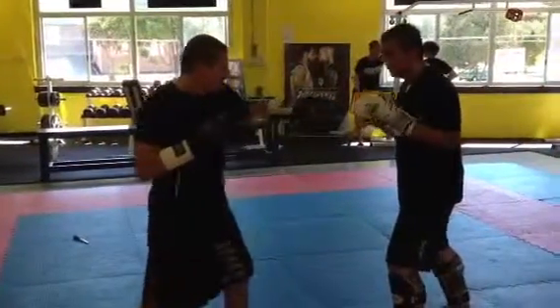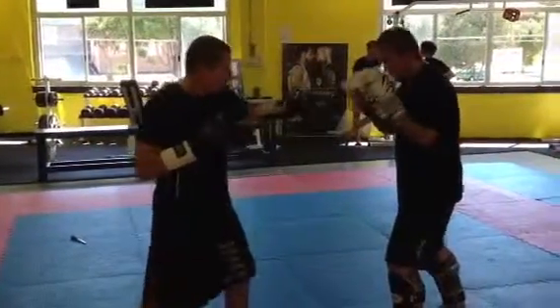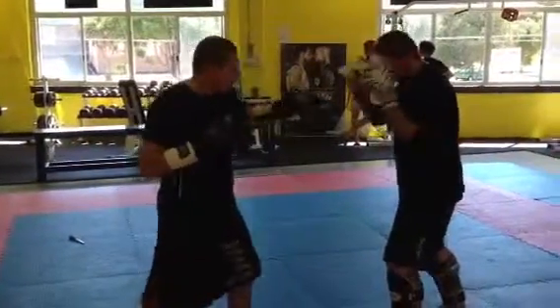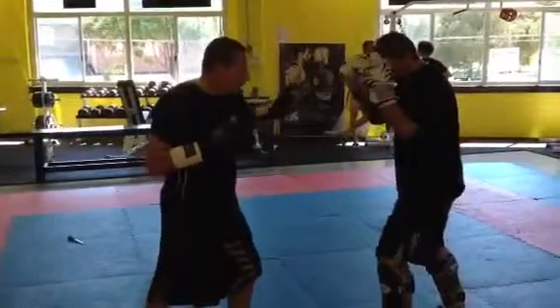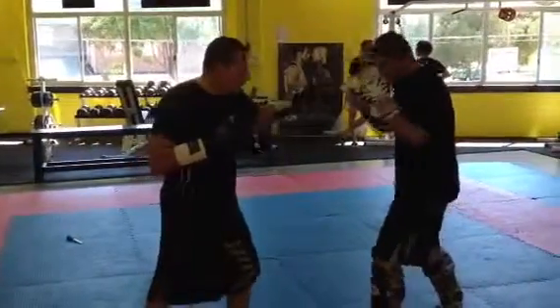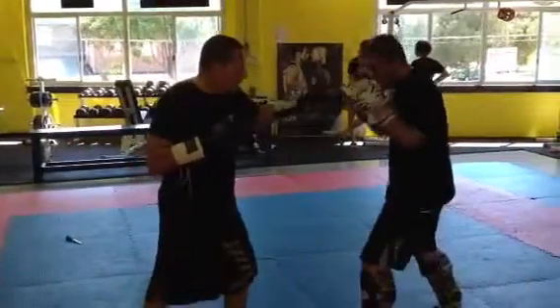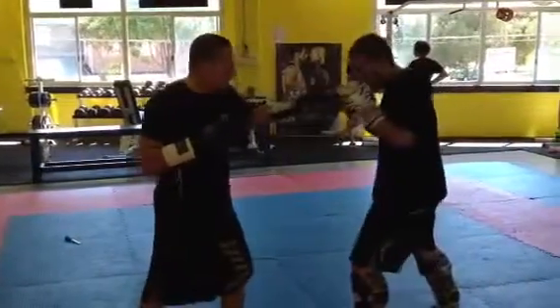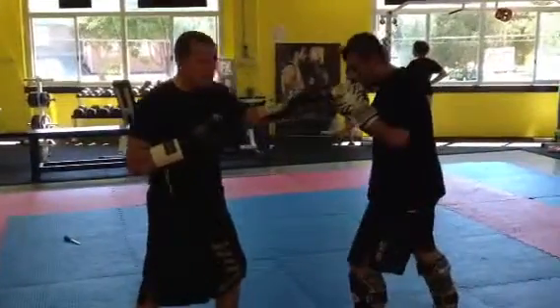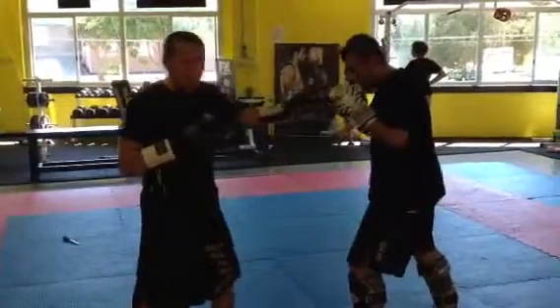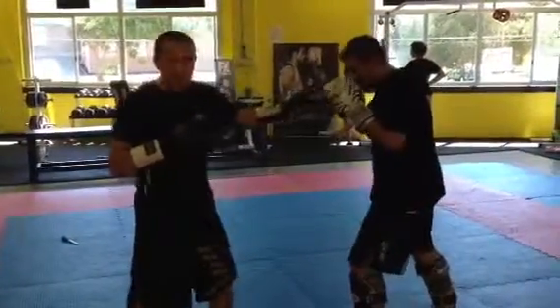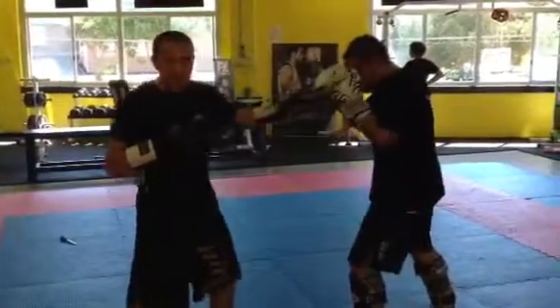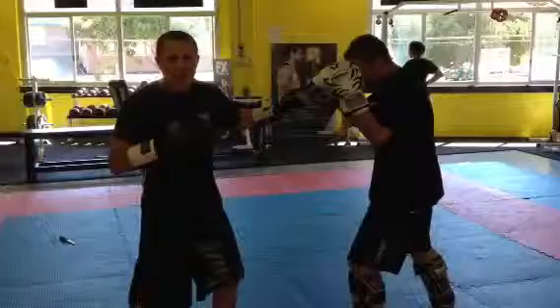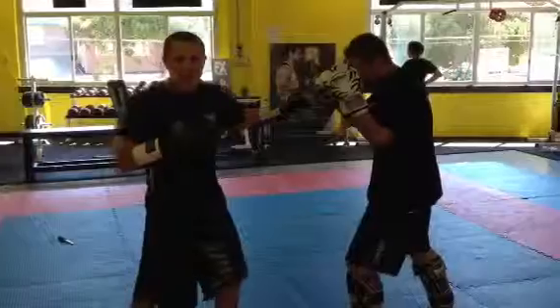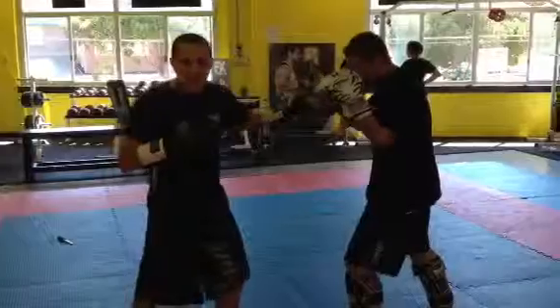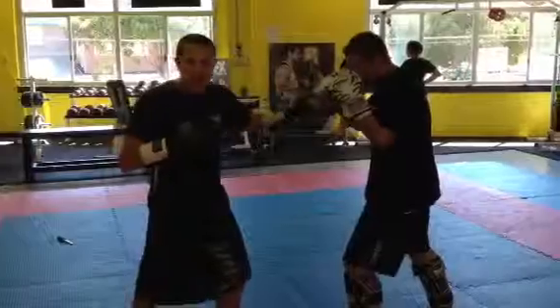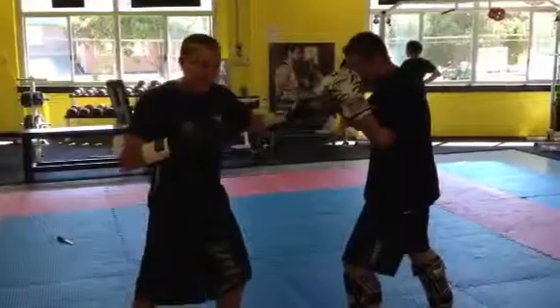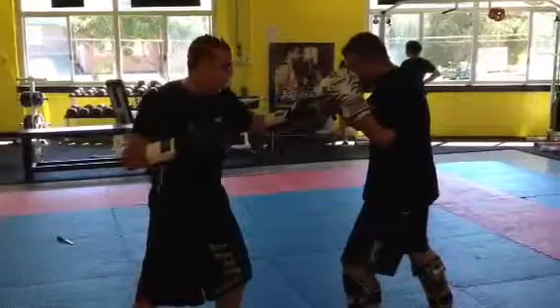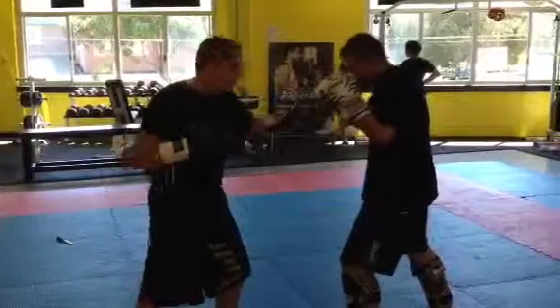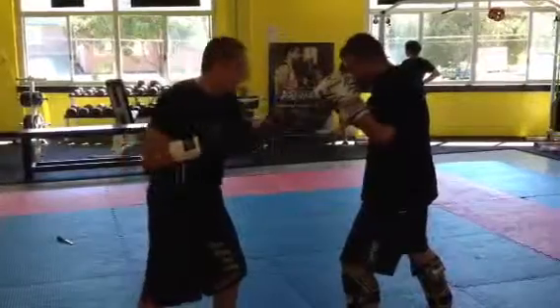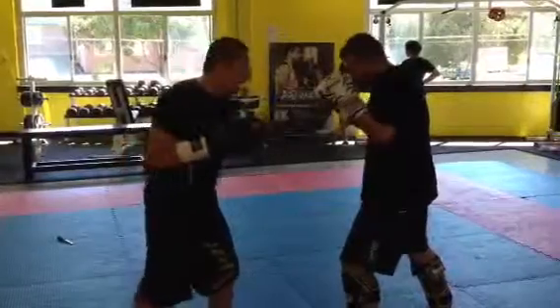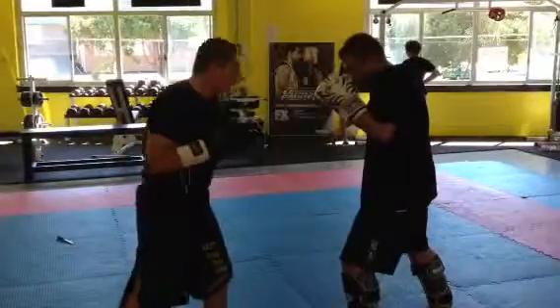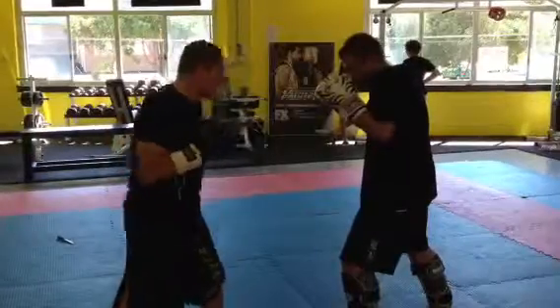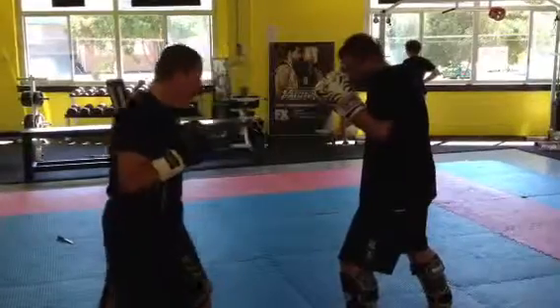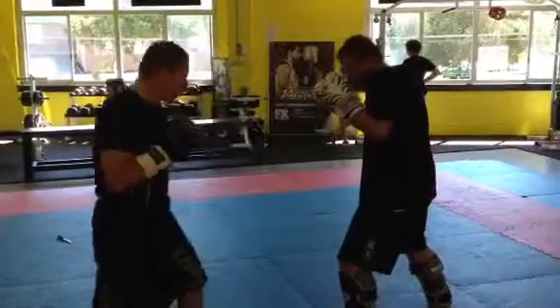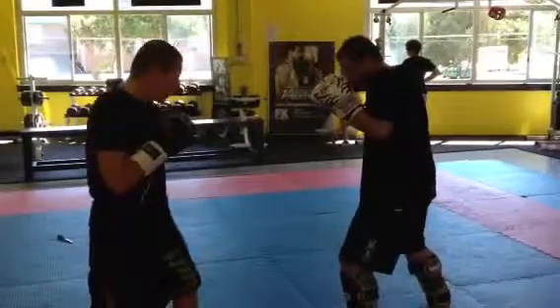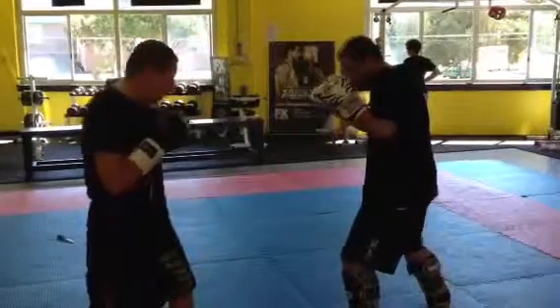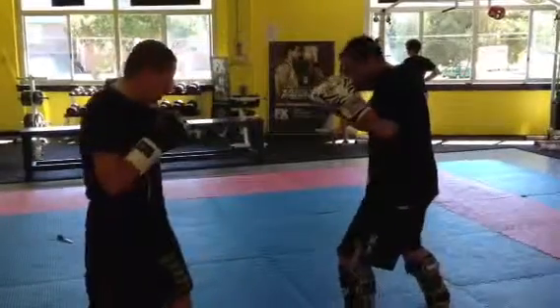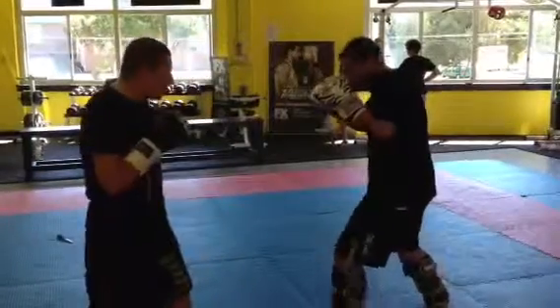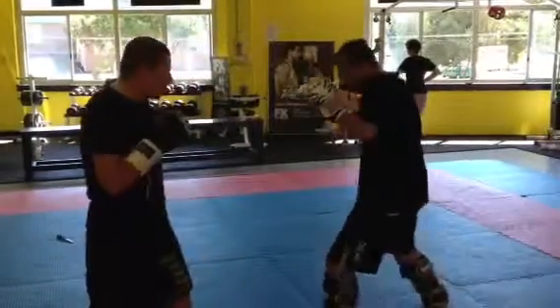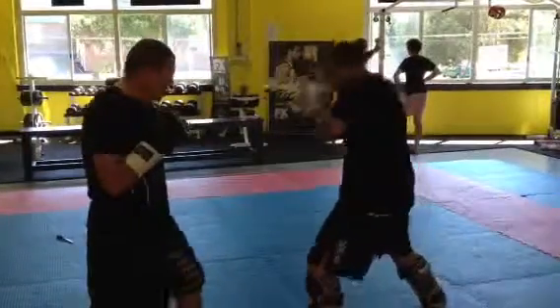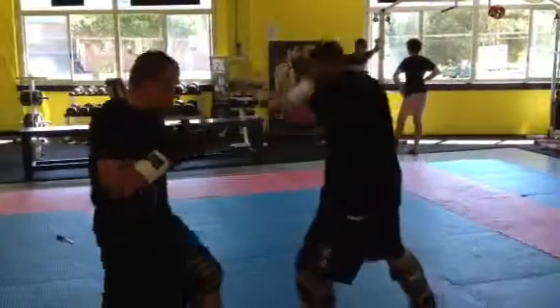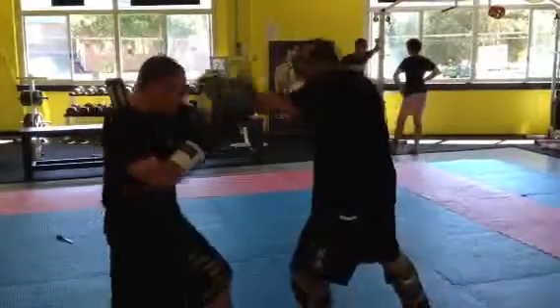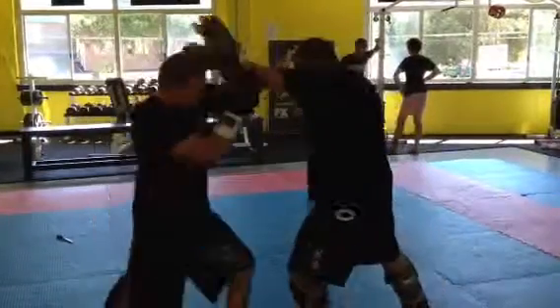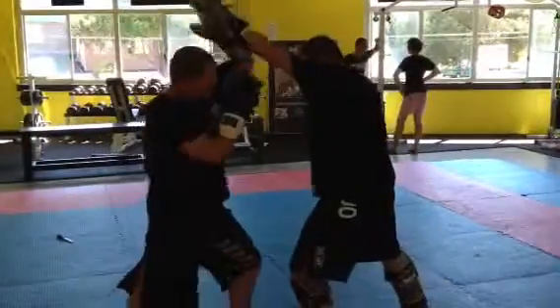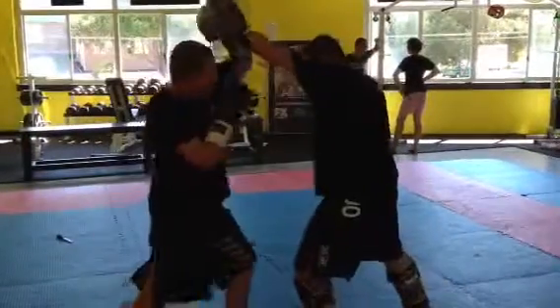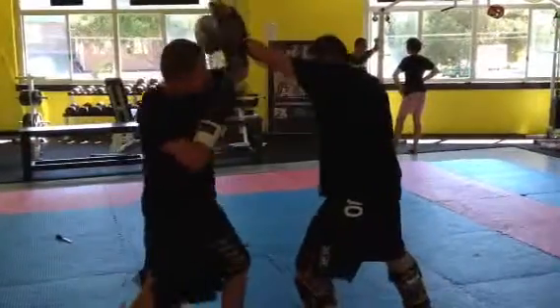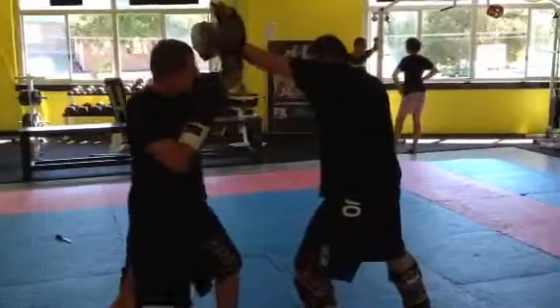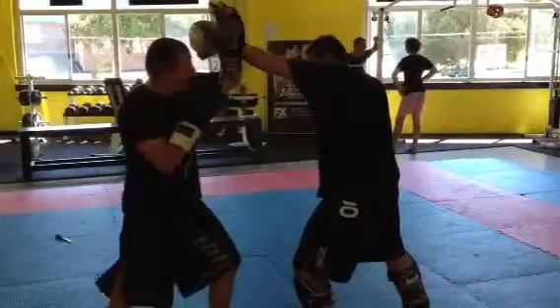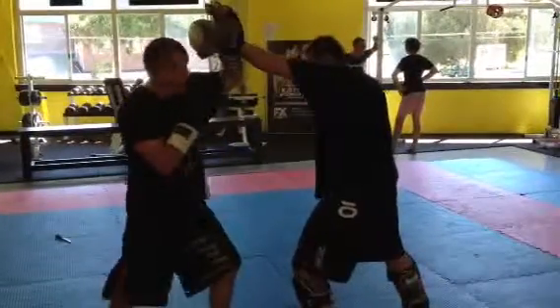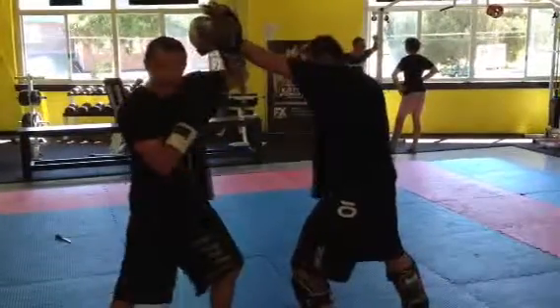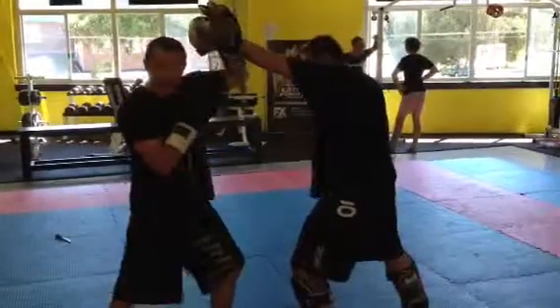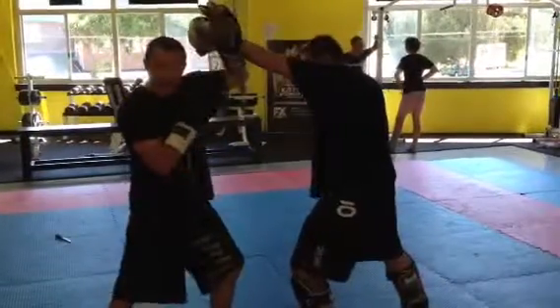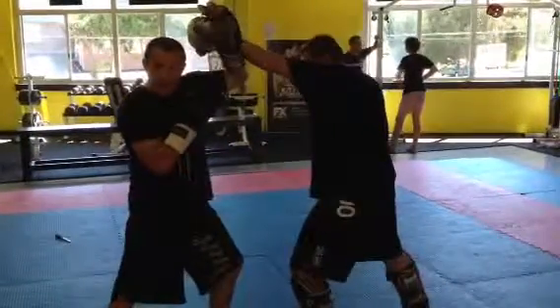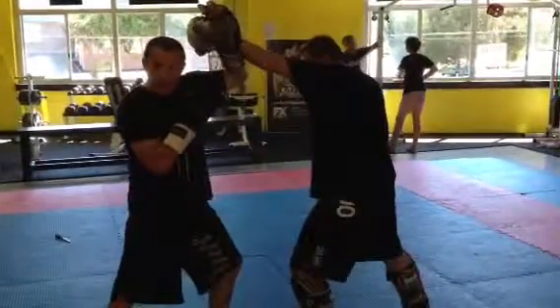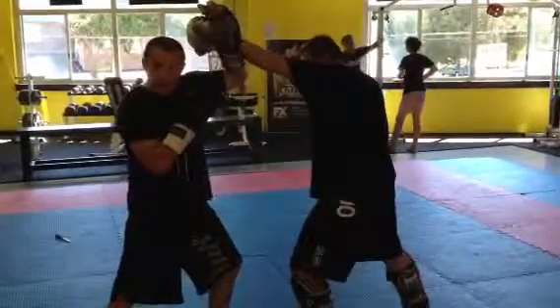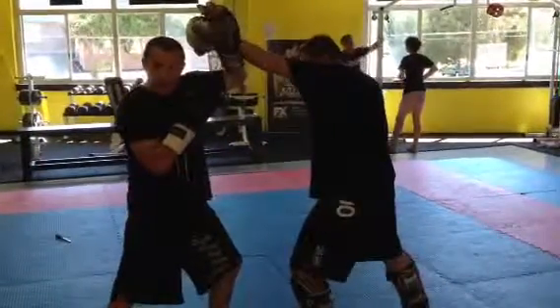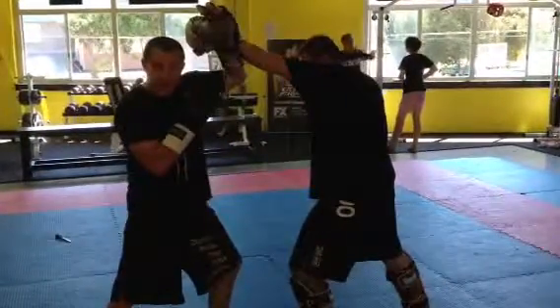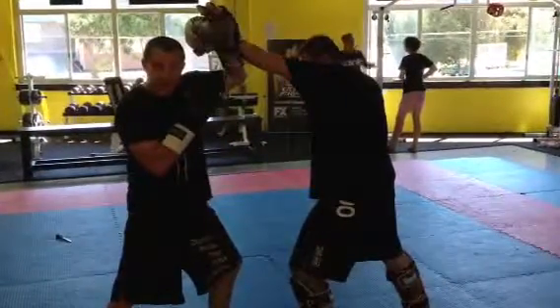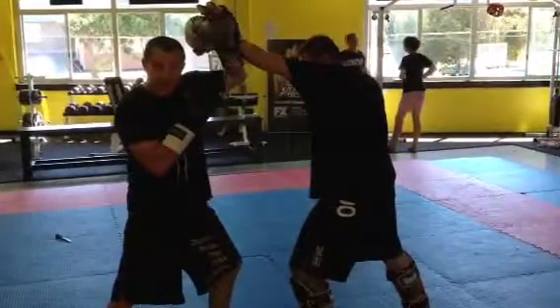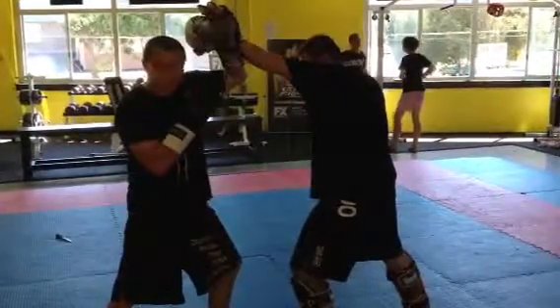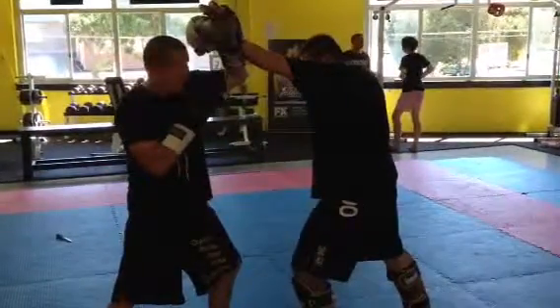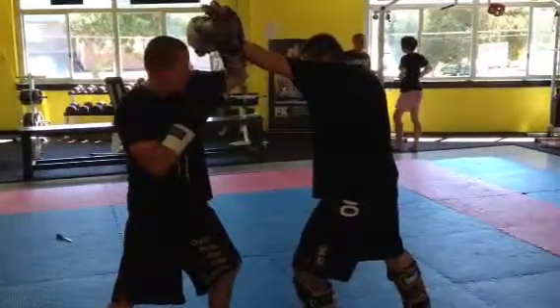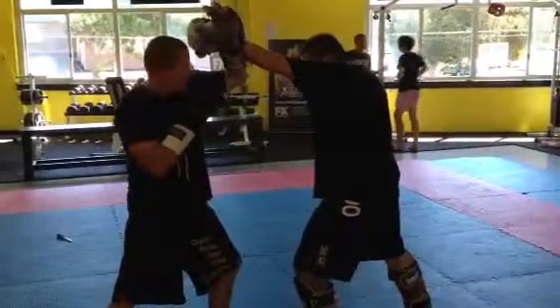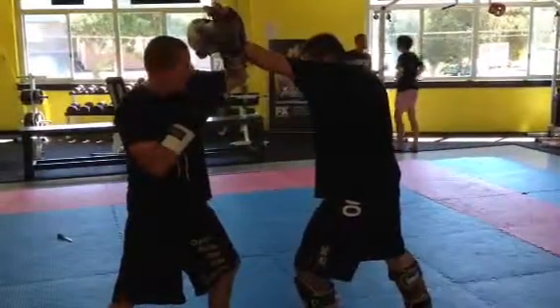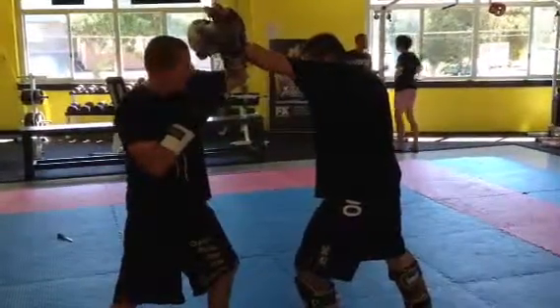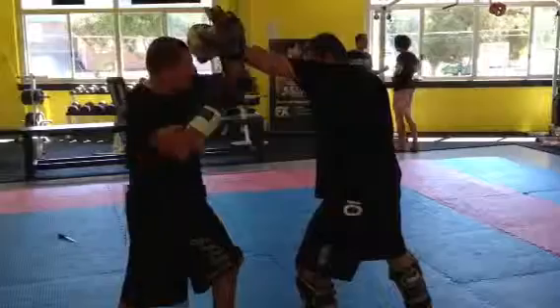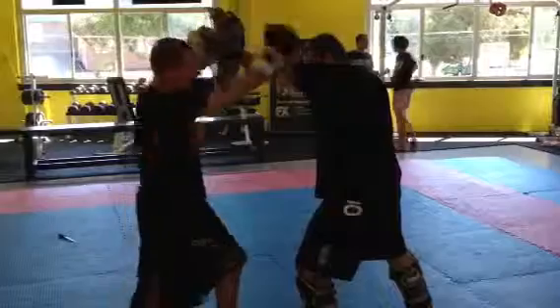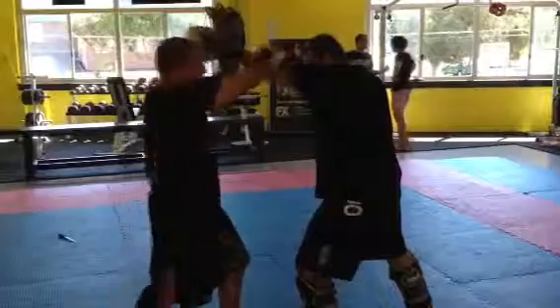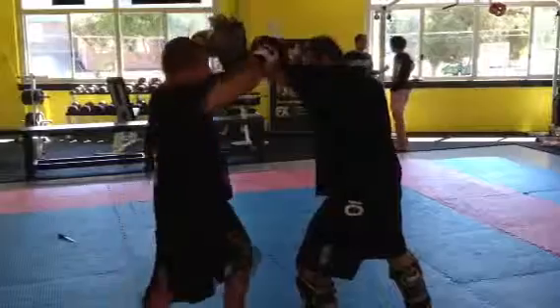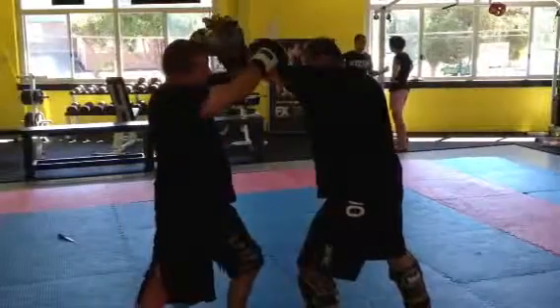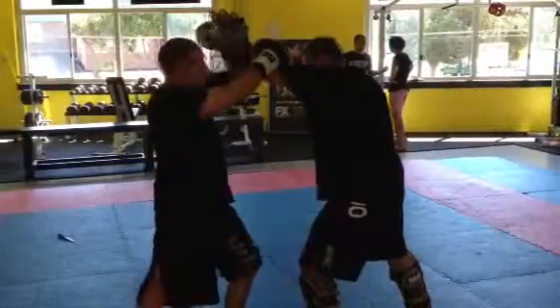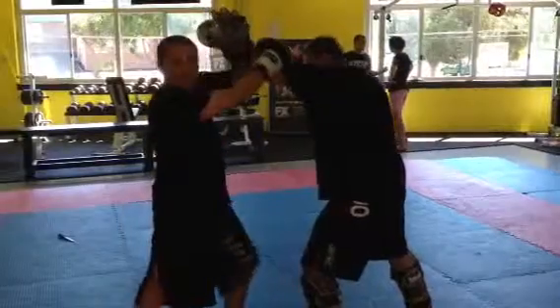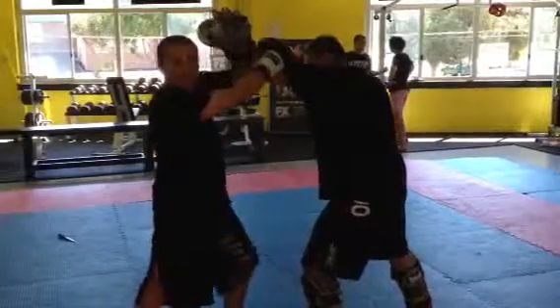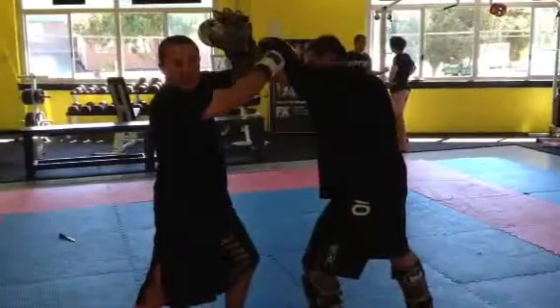My opponent throws me a jab. What I'm going to do — I brush here with the front hand, and with the opposite hand, lock it in.